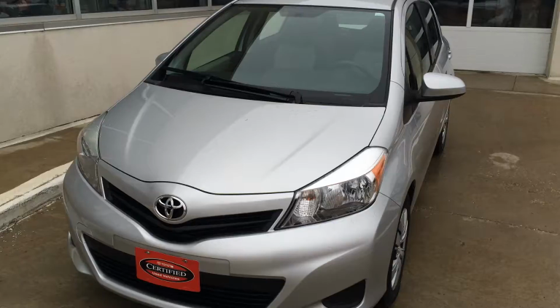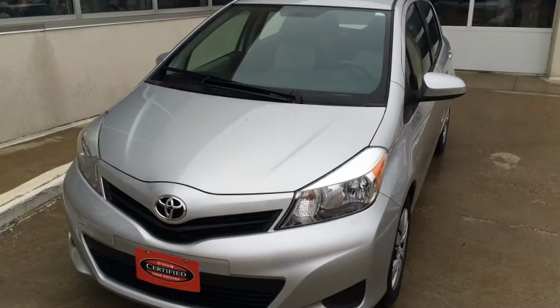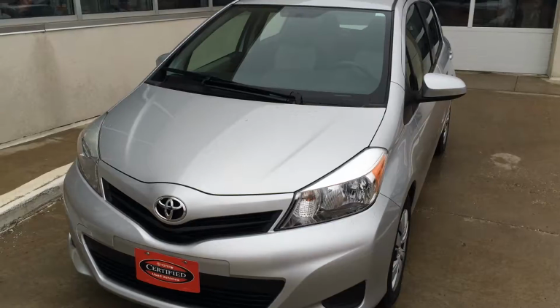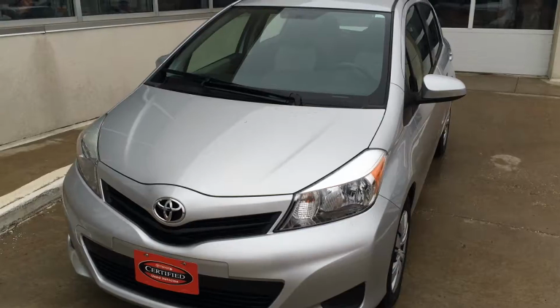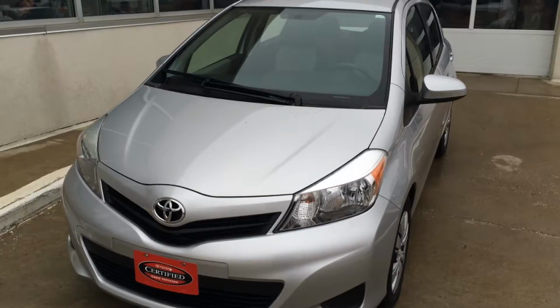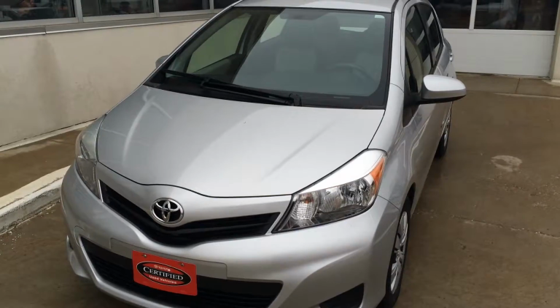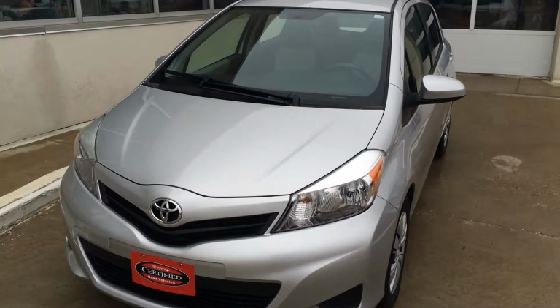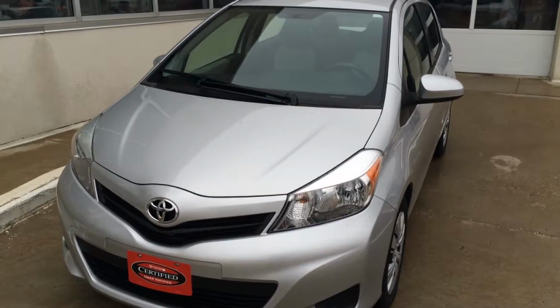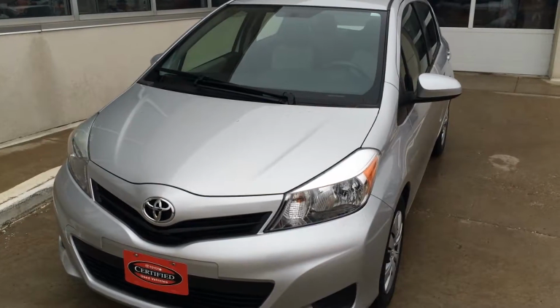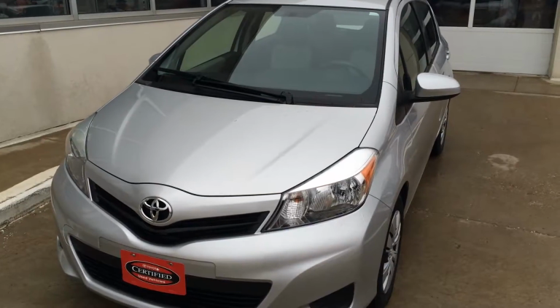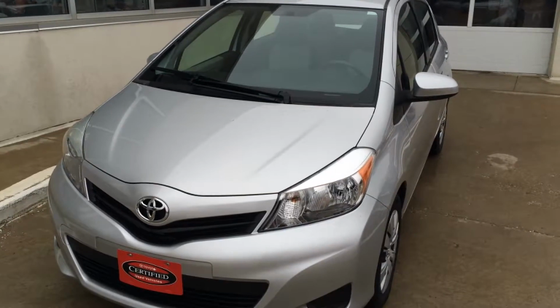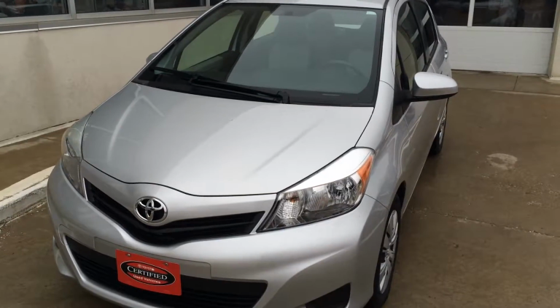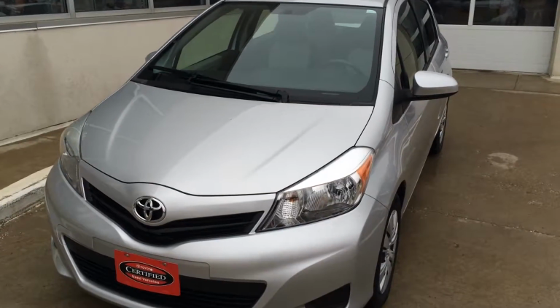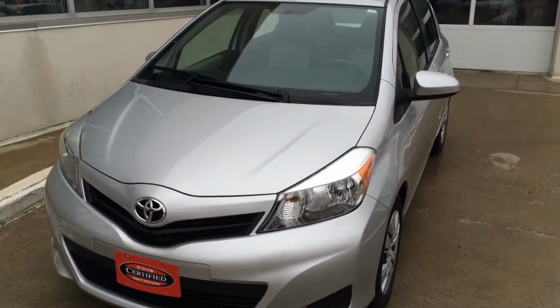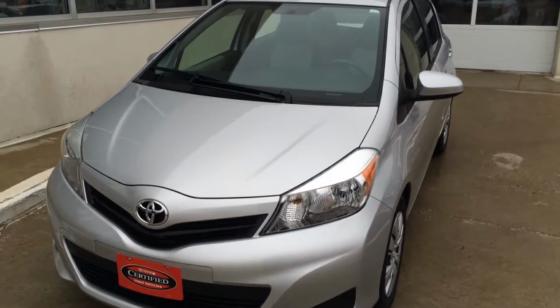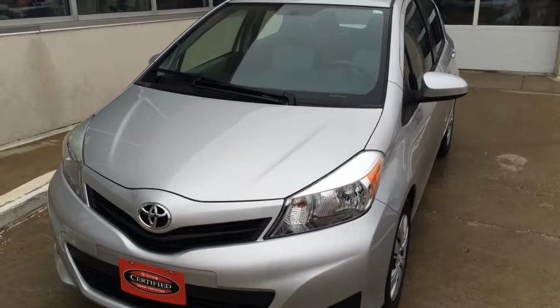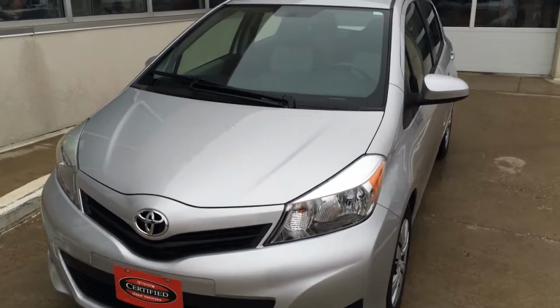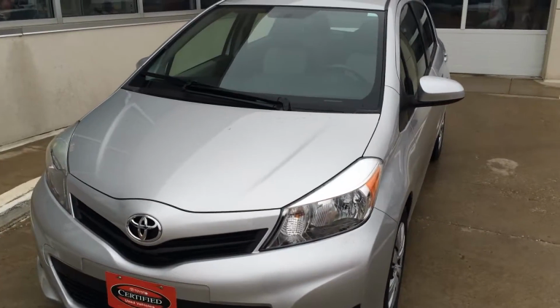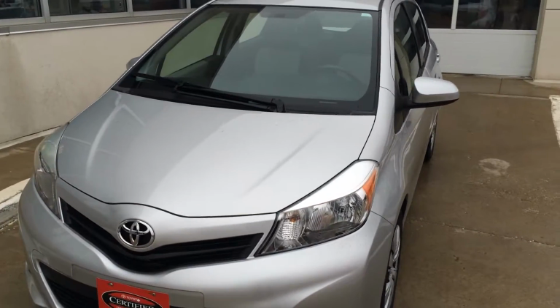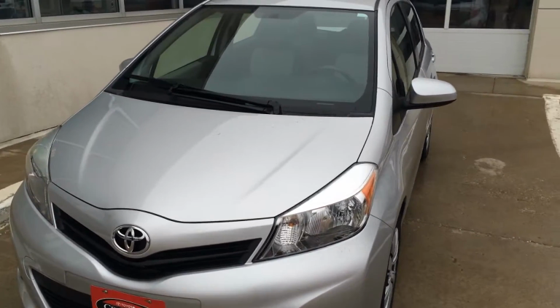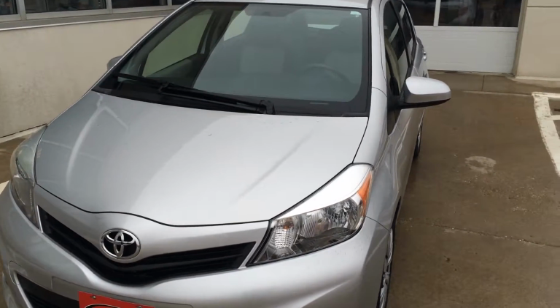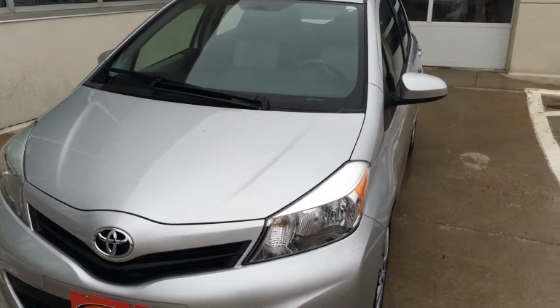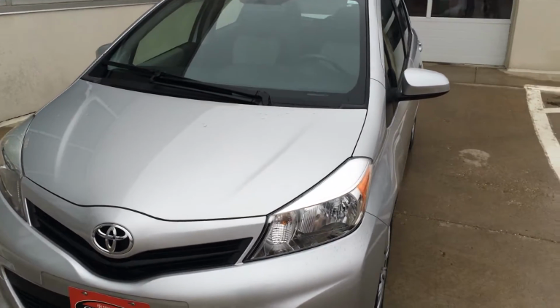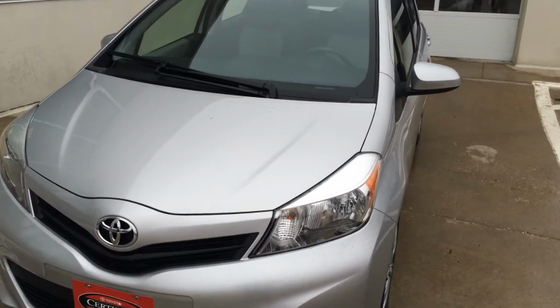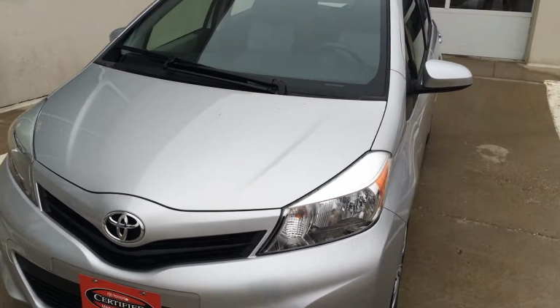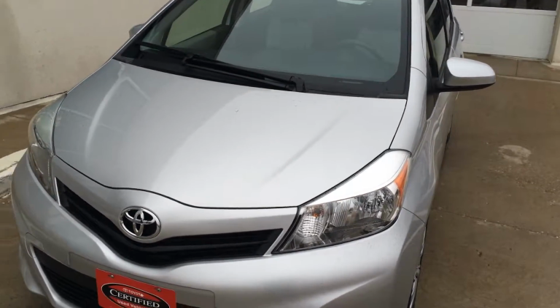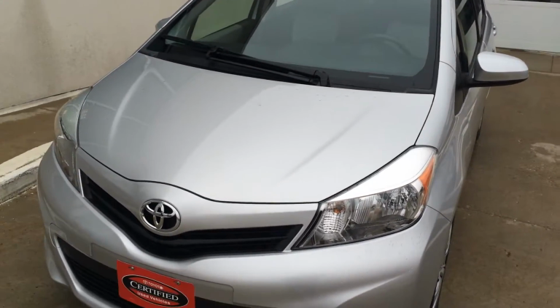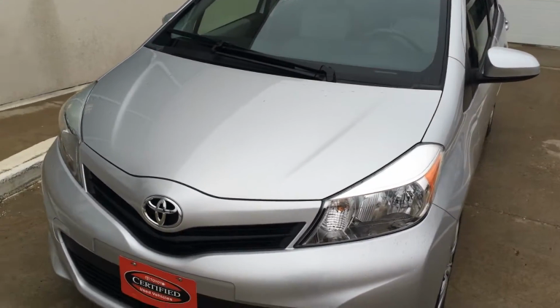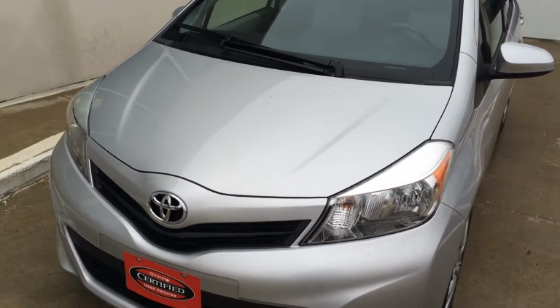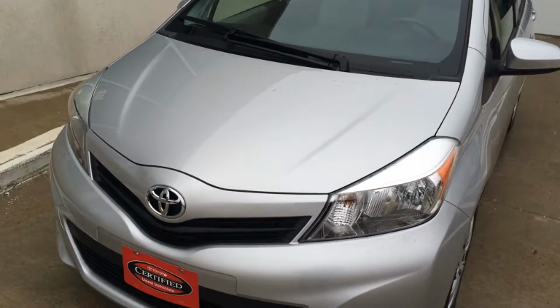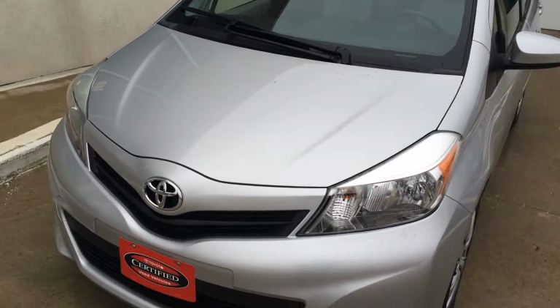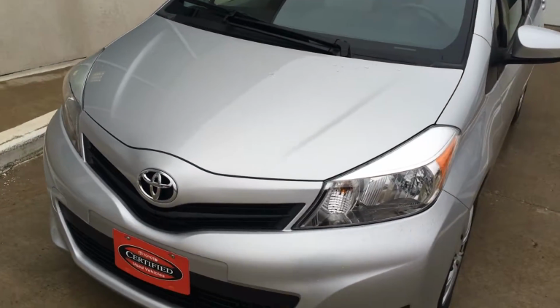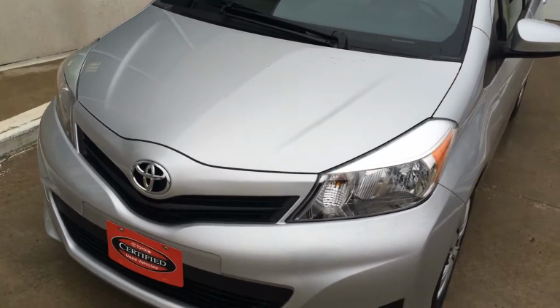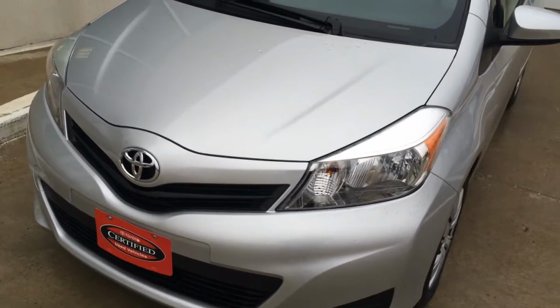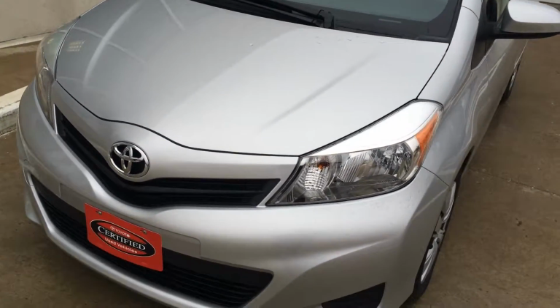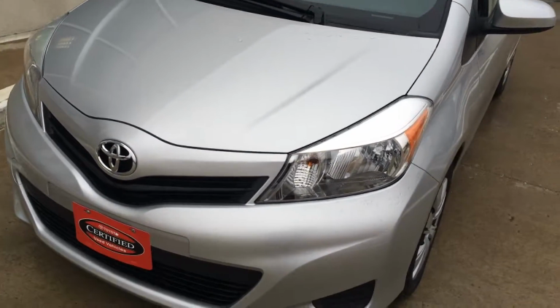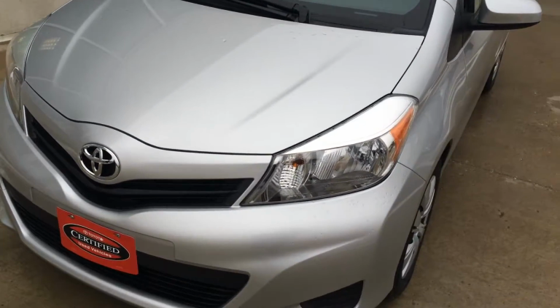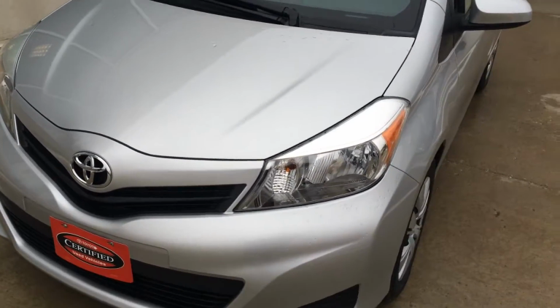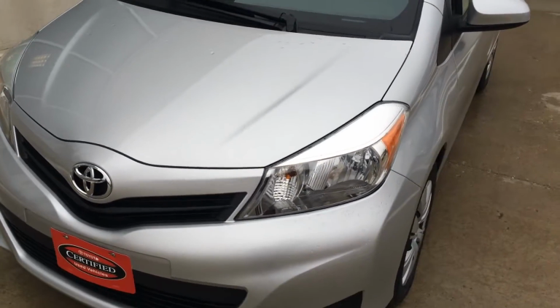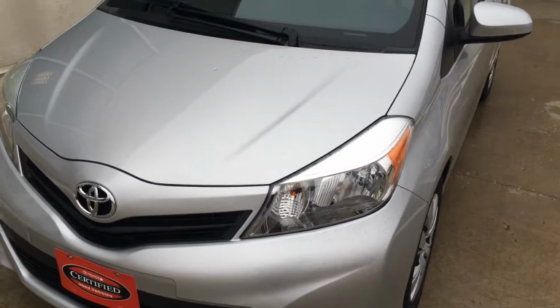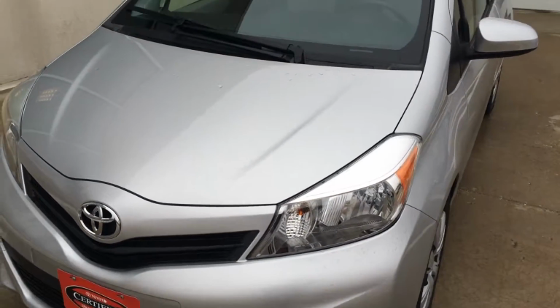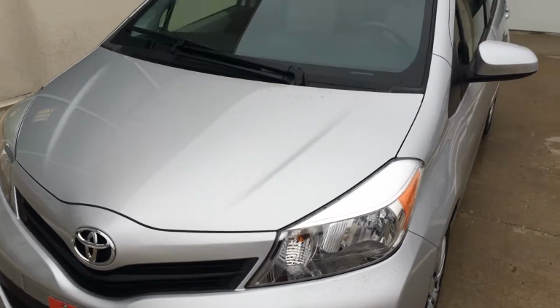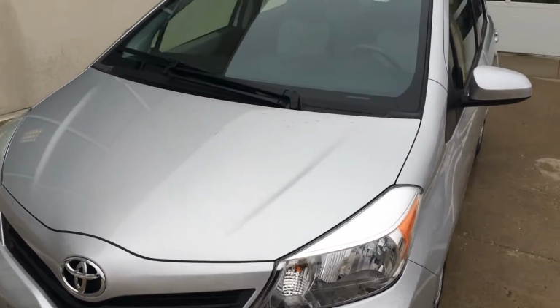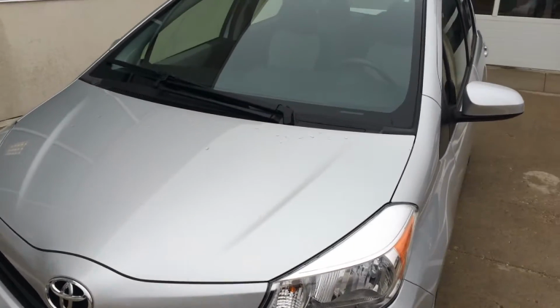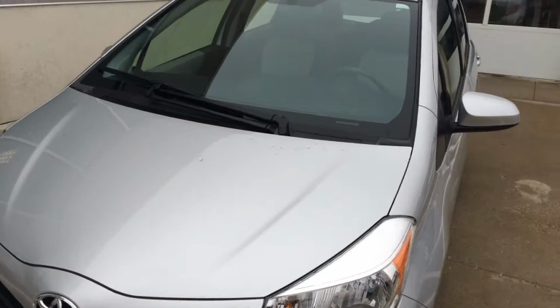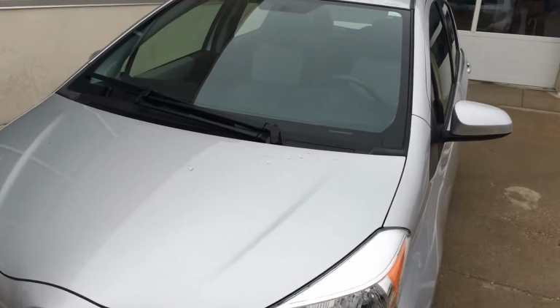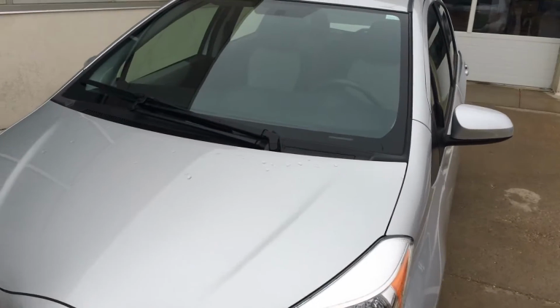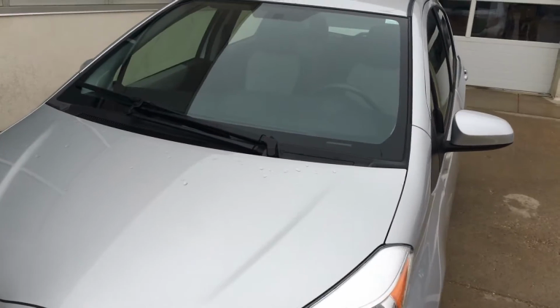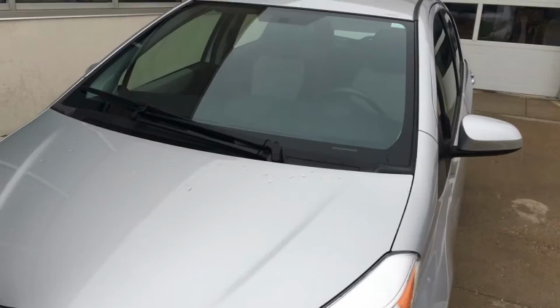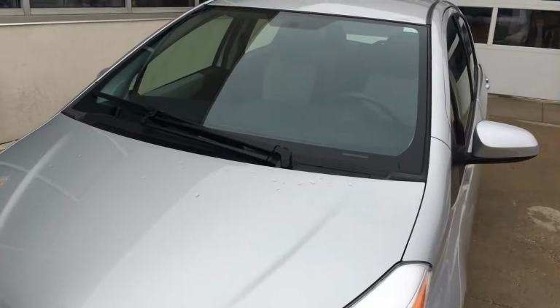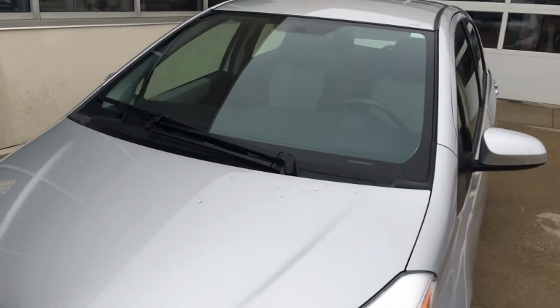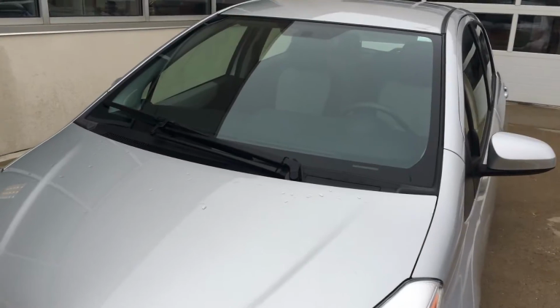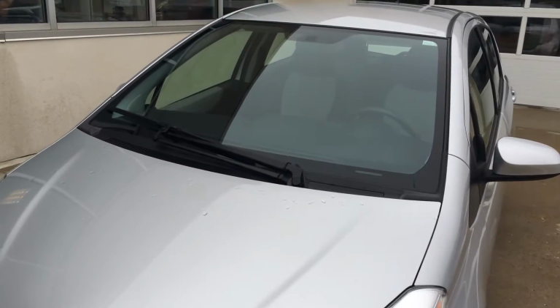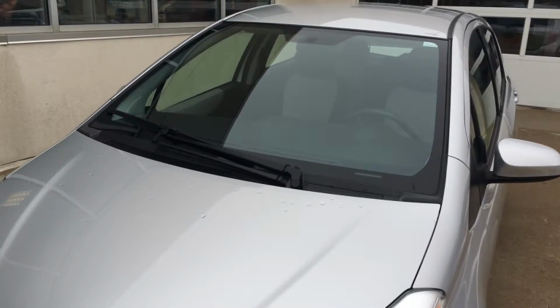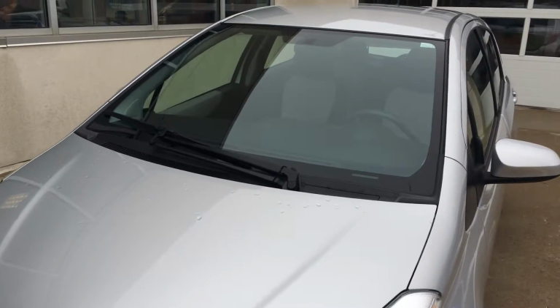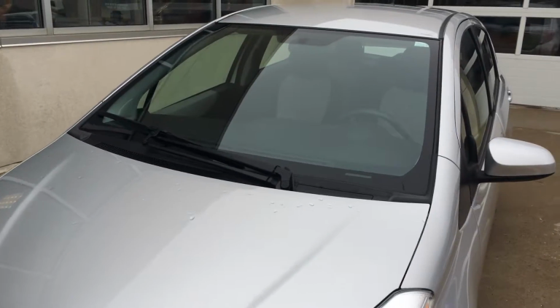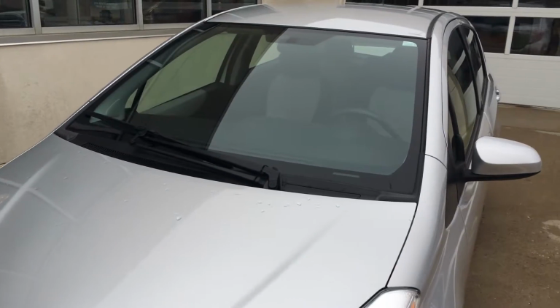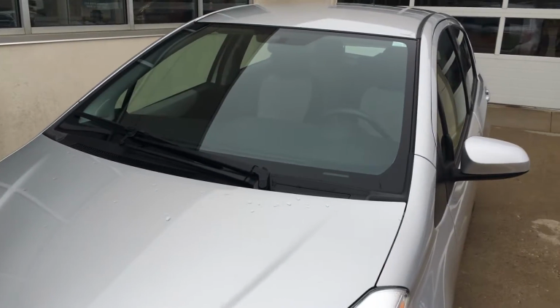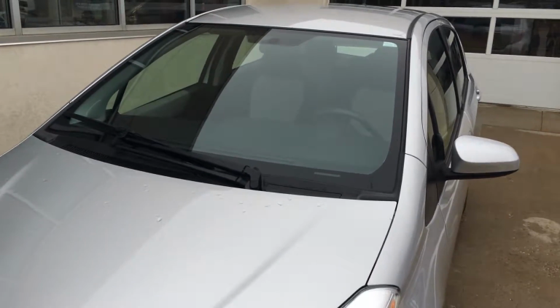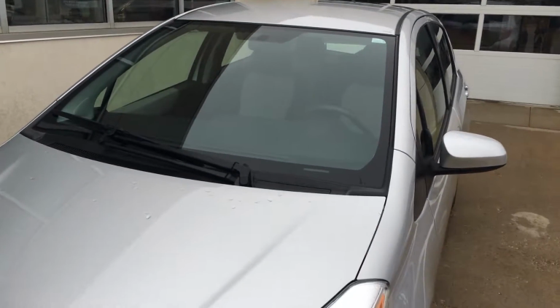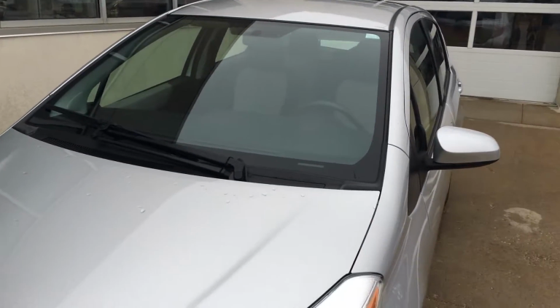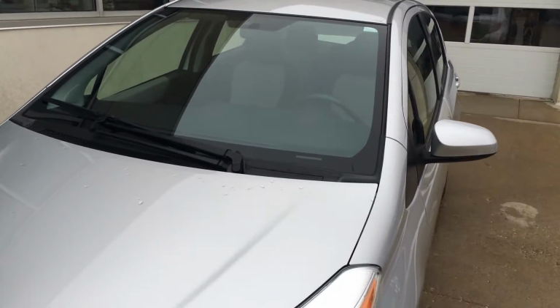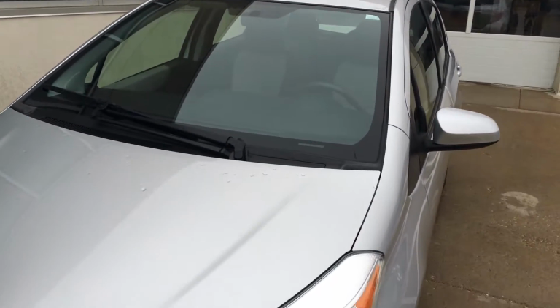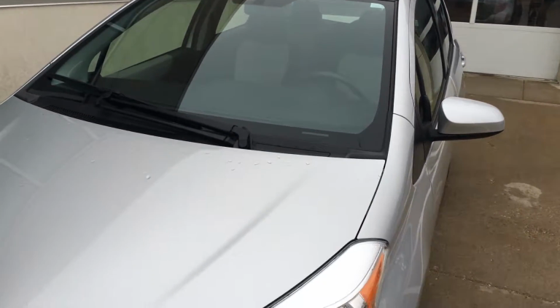Hi, this is Brian with Okoboji GM Toyota in Superior Lake, Iowa. Here we have a 2012 Toyota Yaris LE.